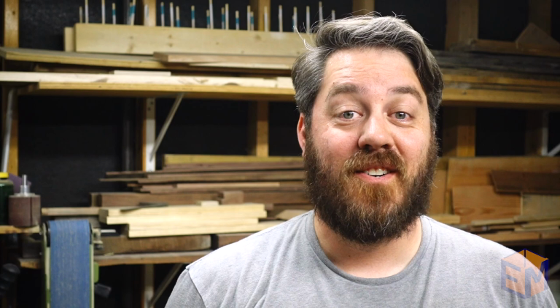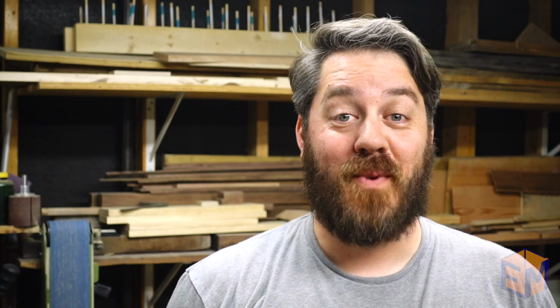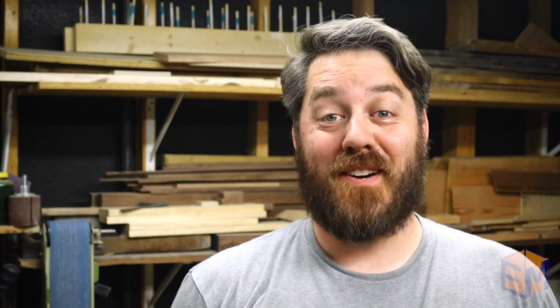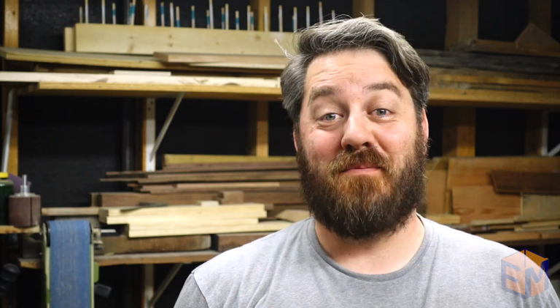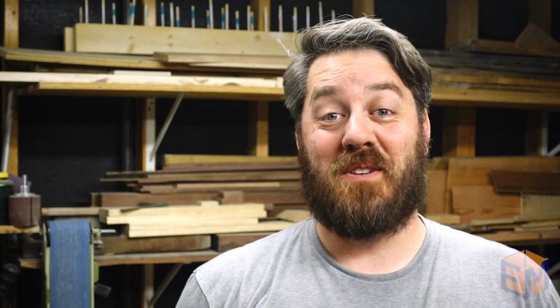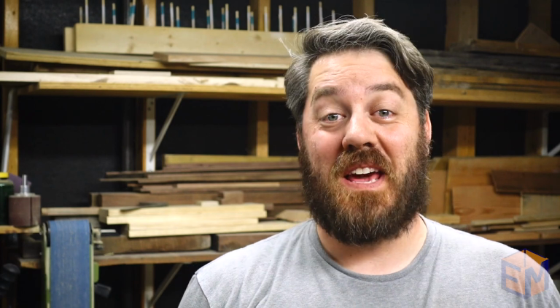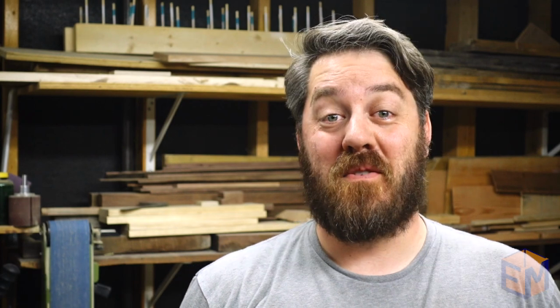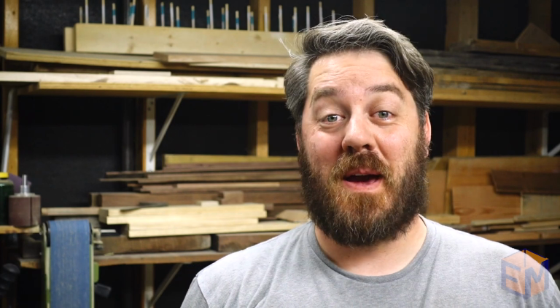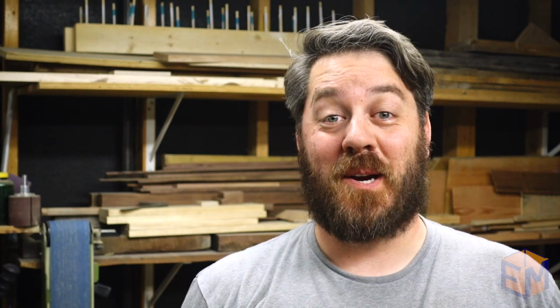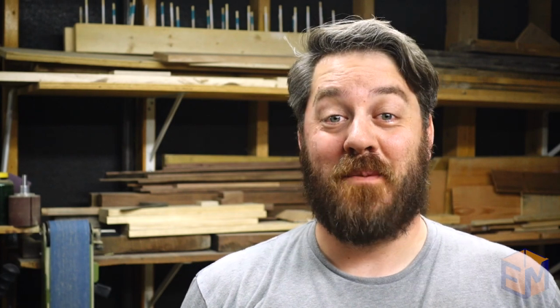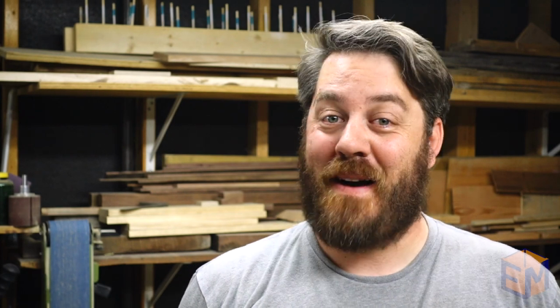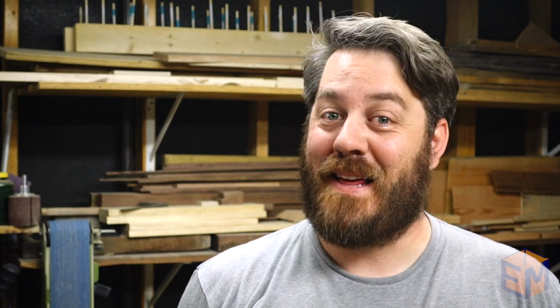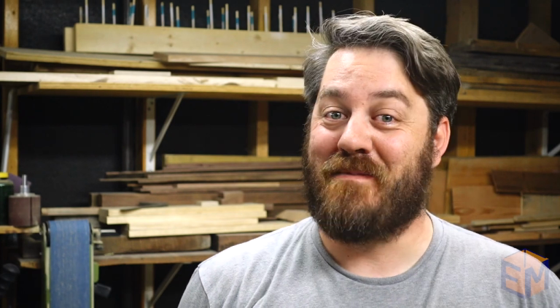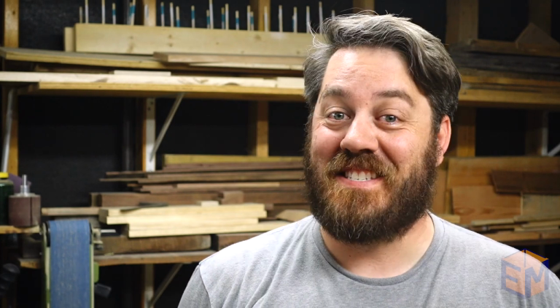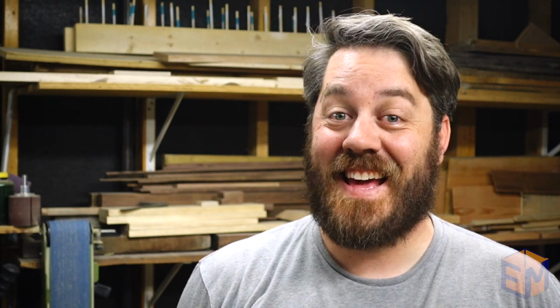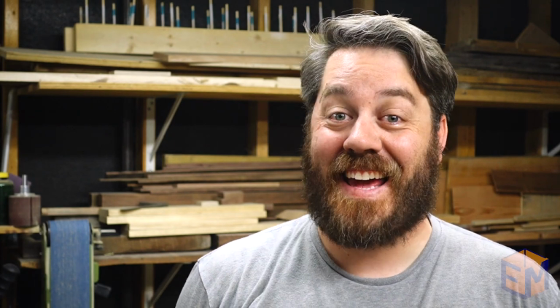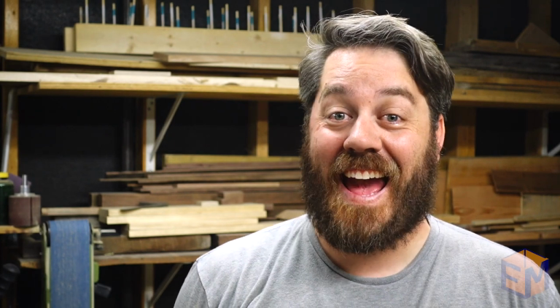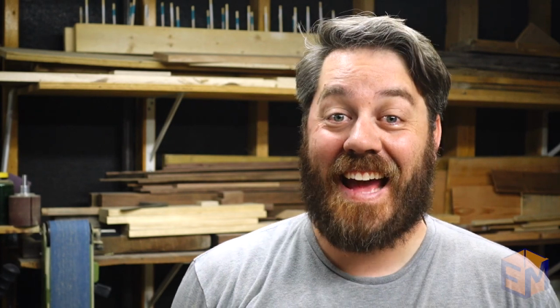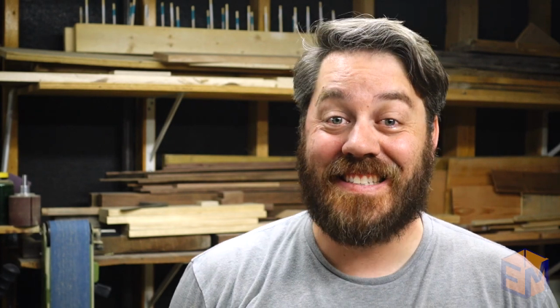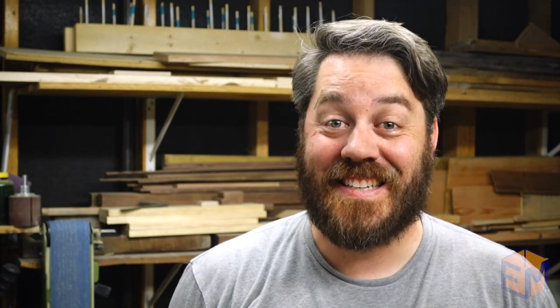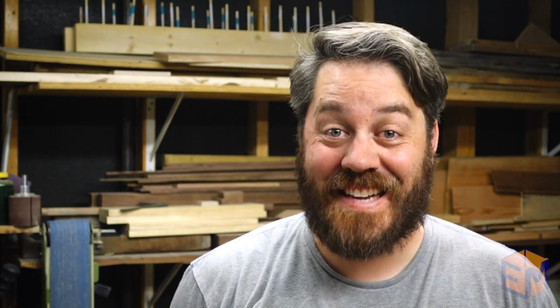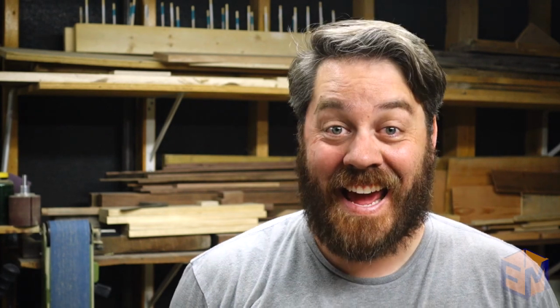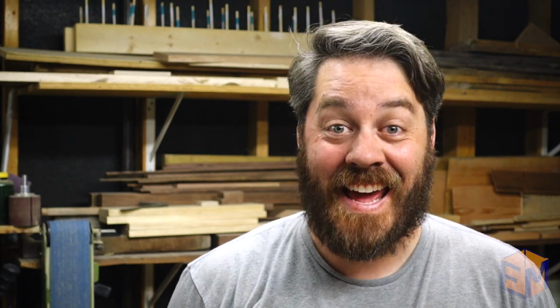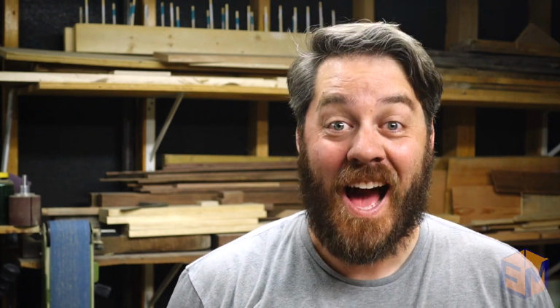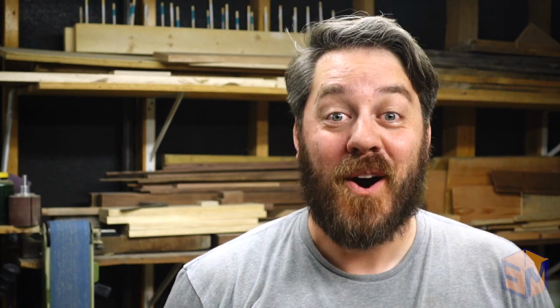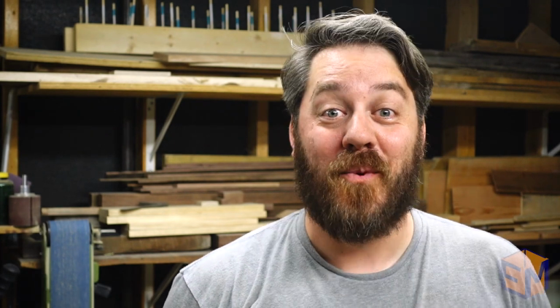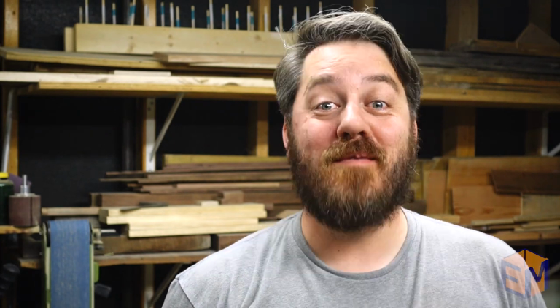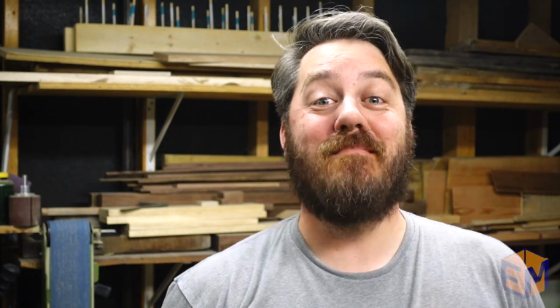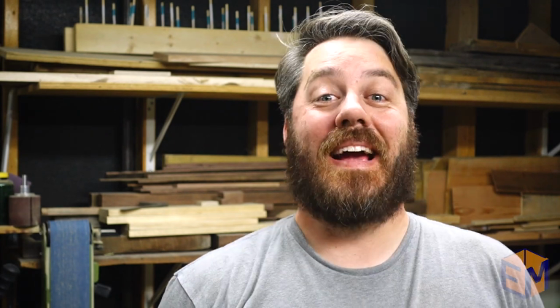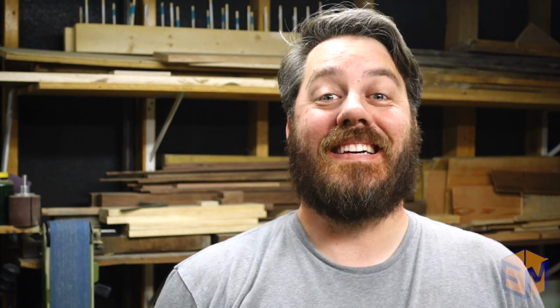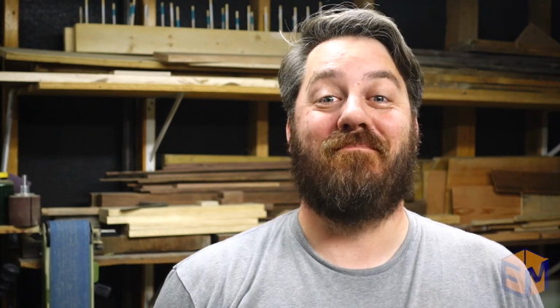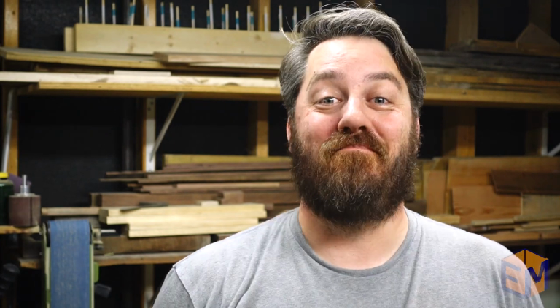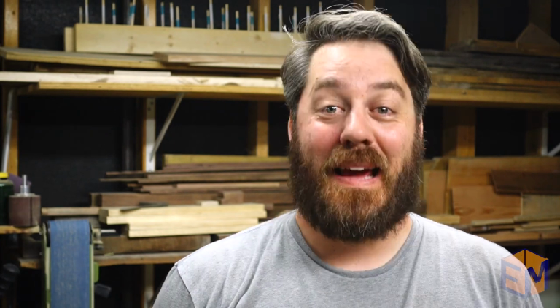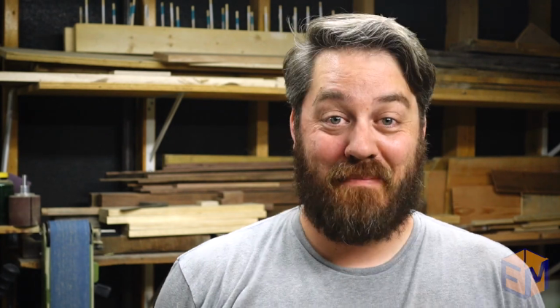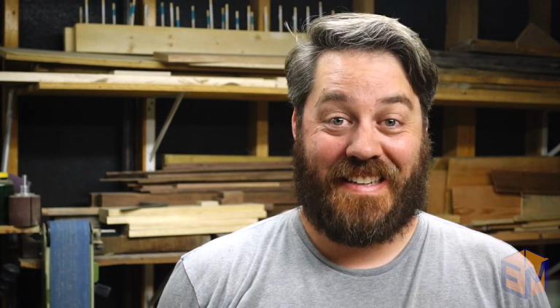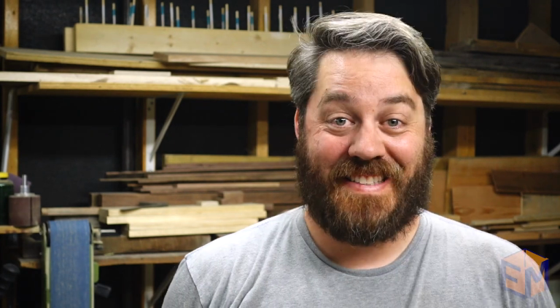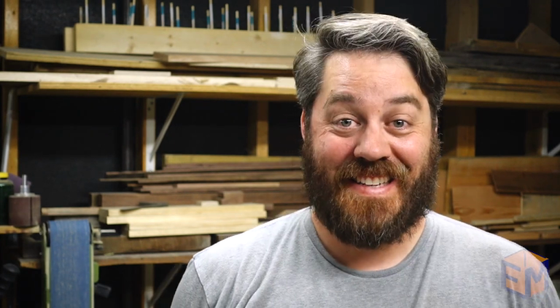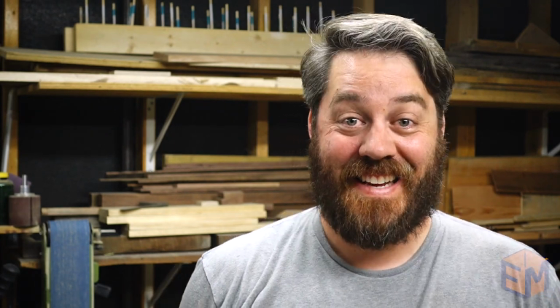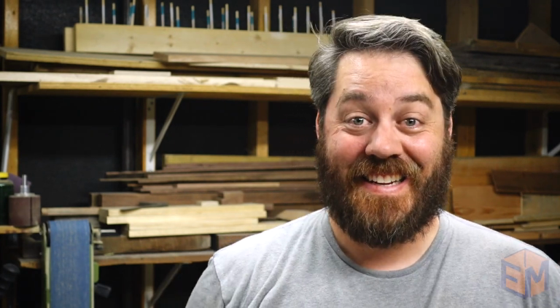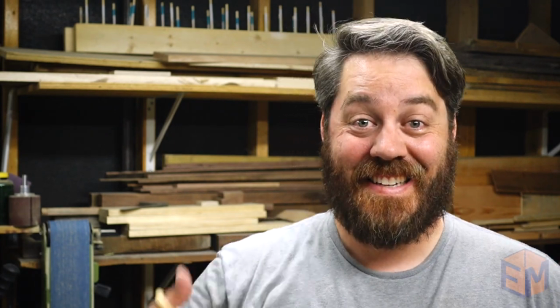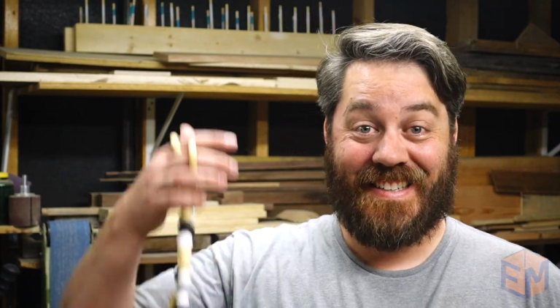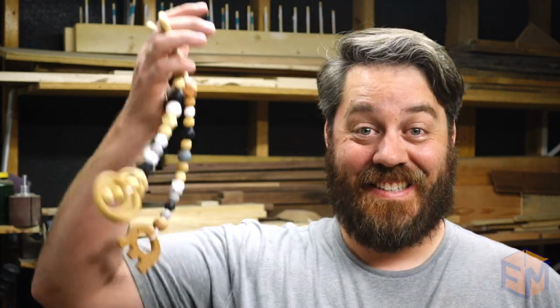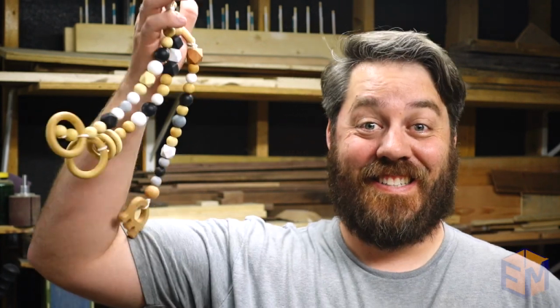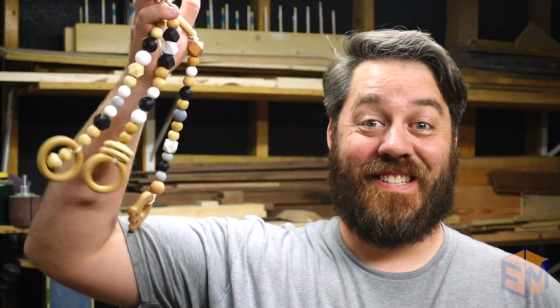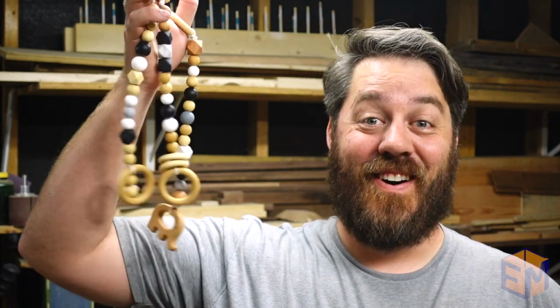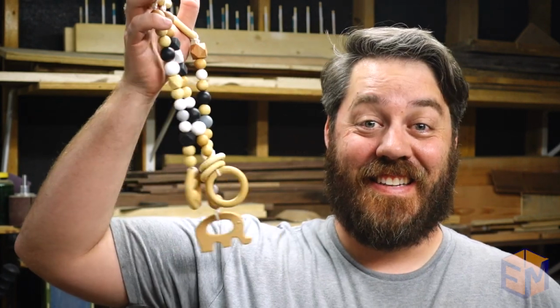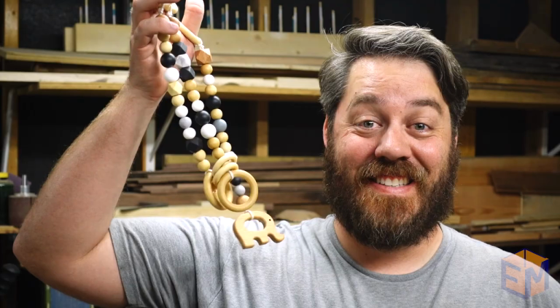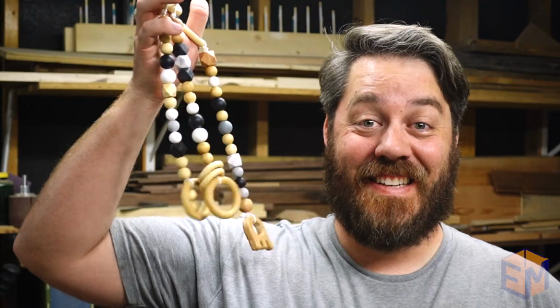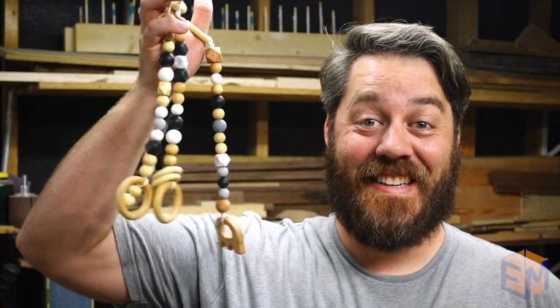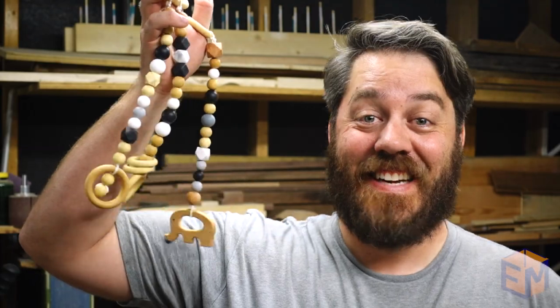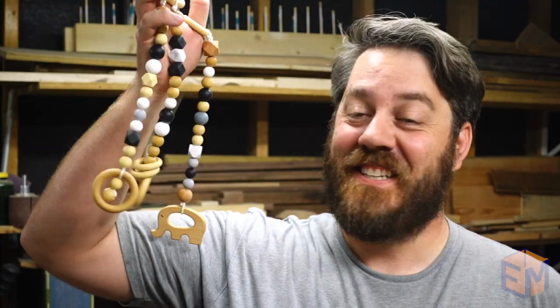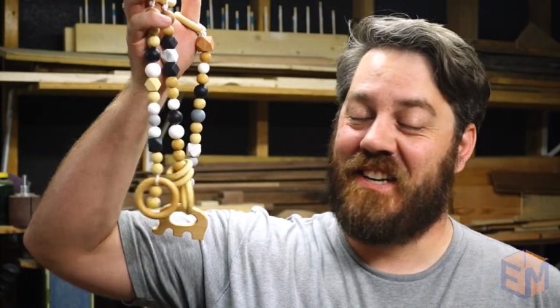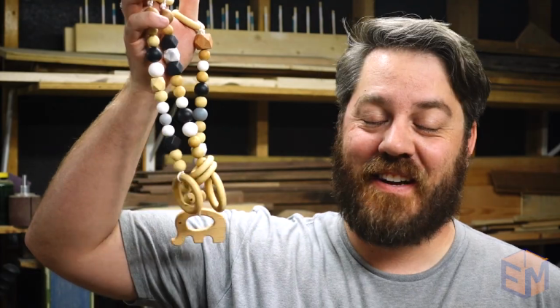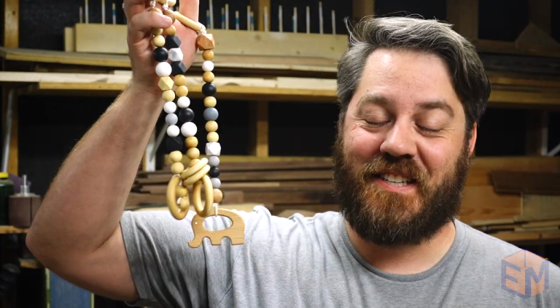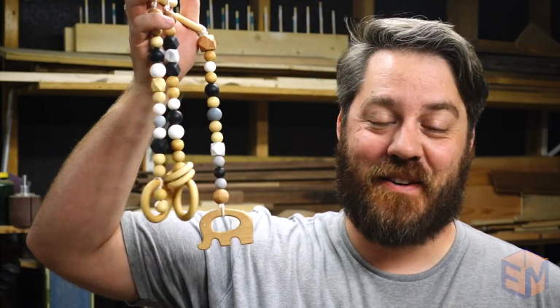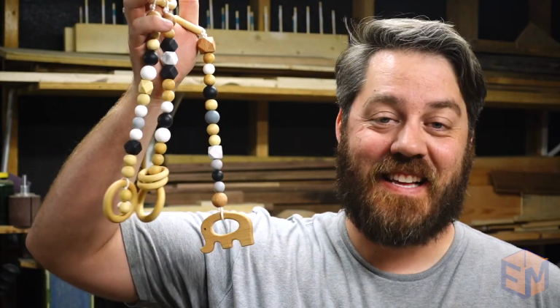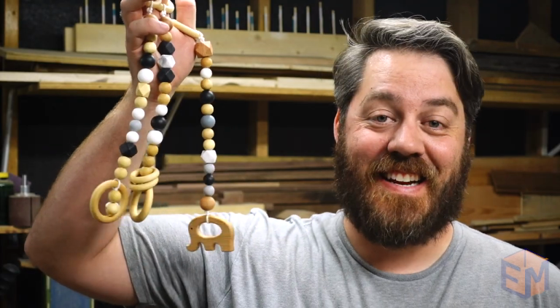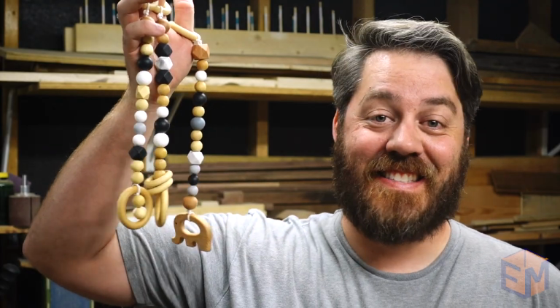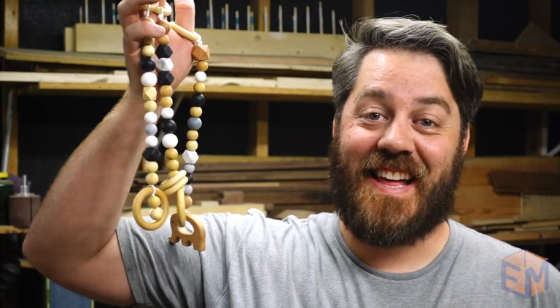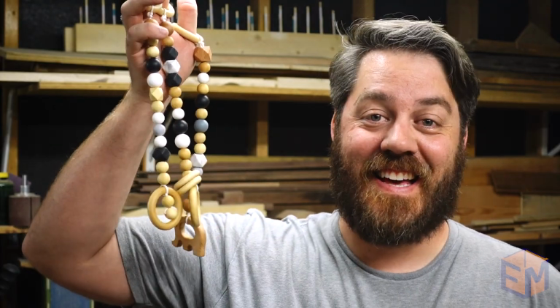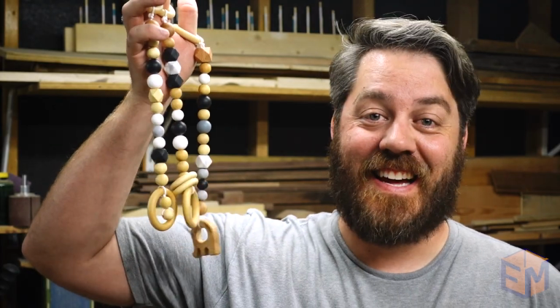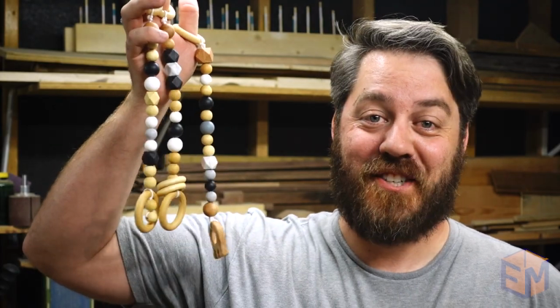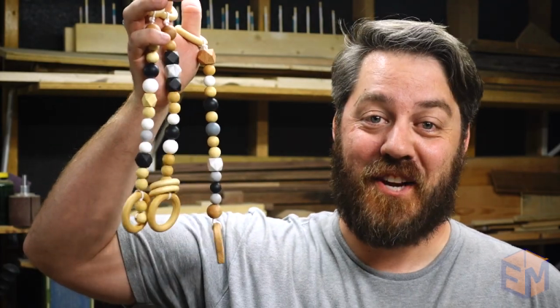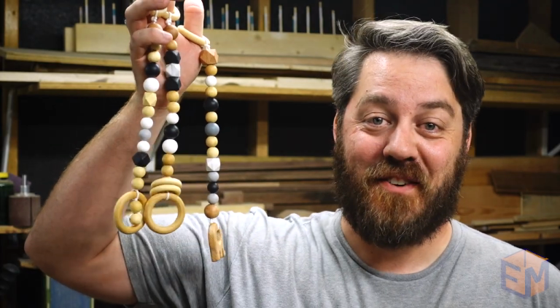Welcome to The Everymaker. My name is Nick, and today we're making babies. Toys. Don't get too excited — it's not that kind of show.